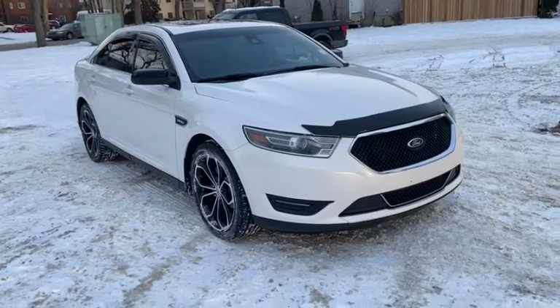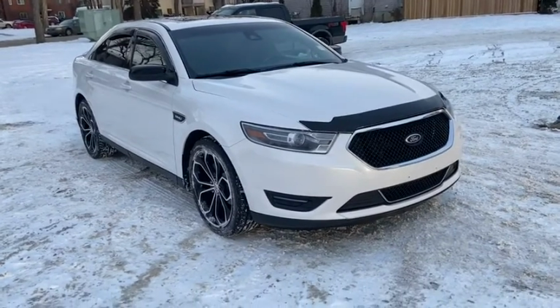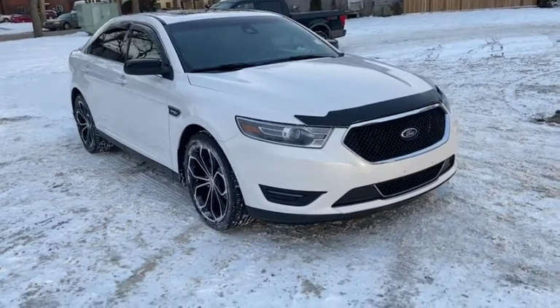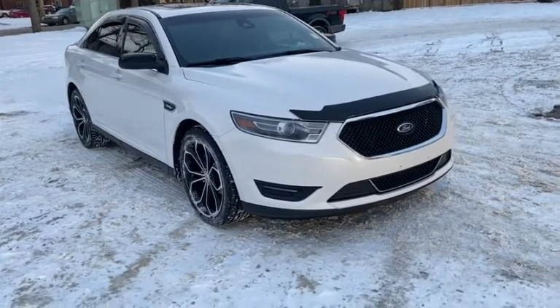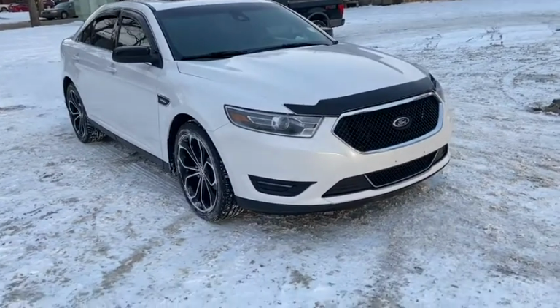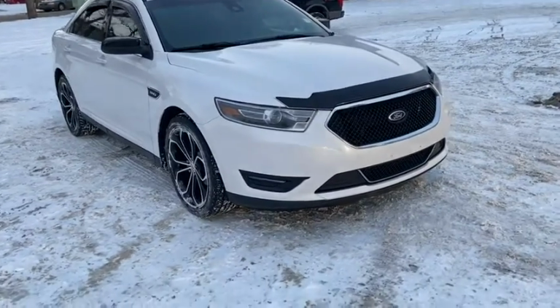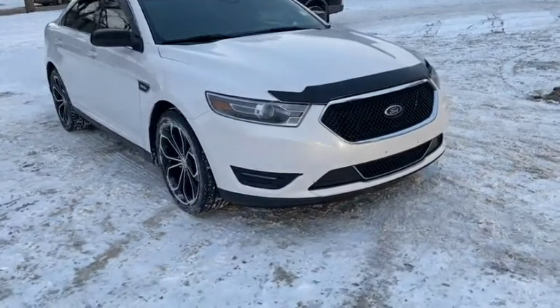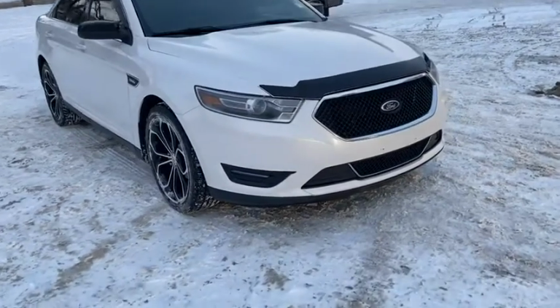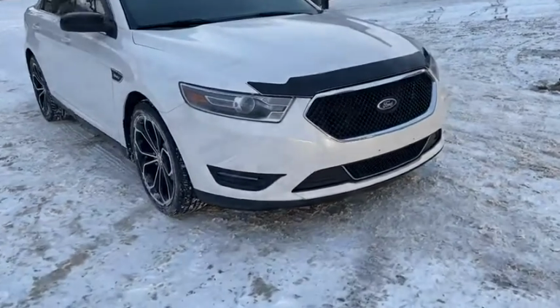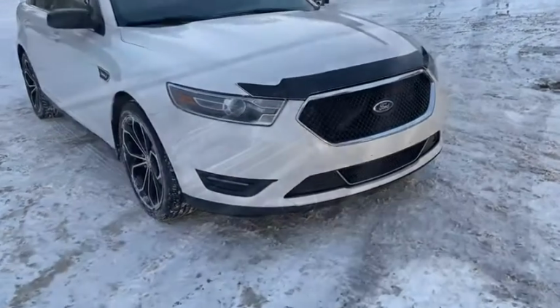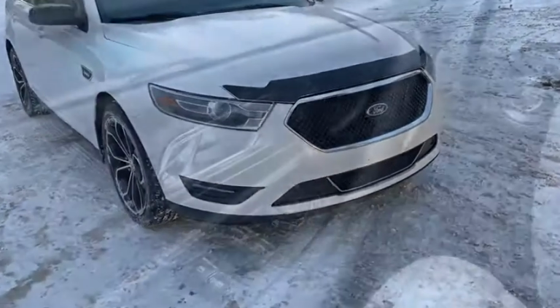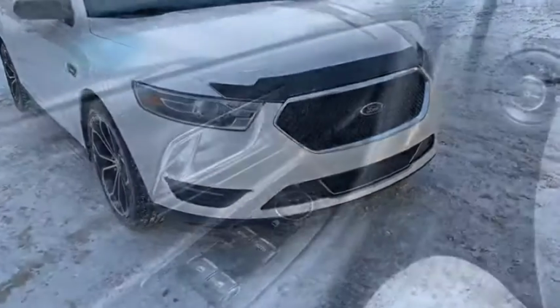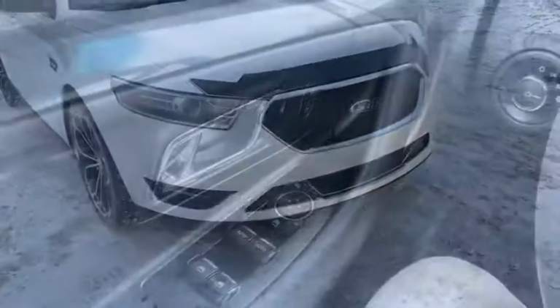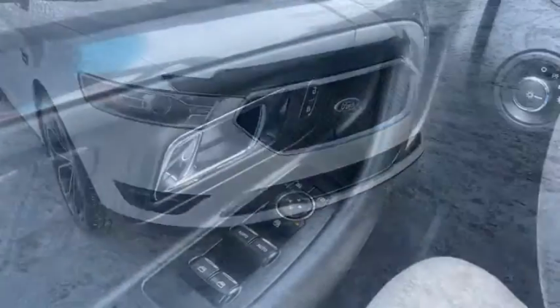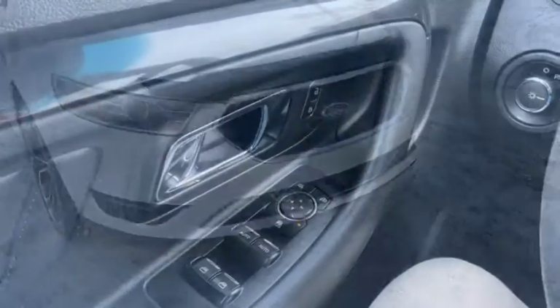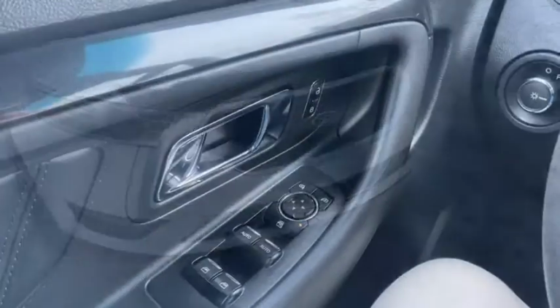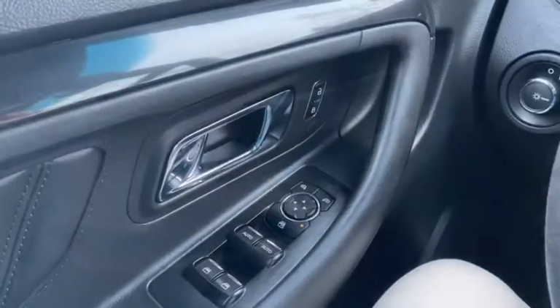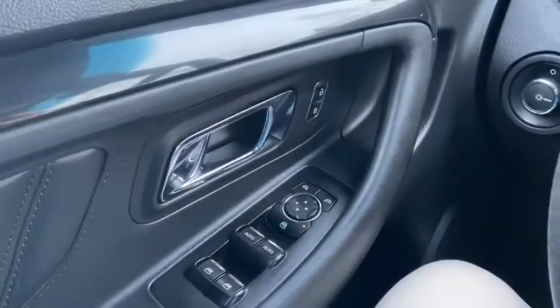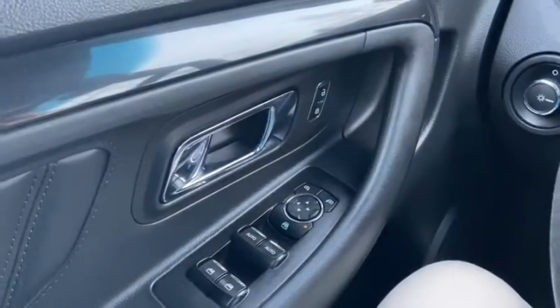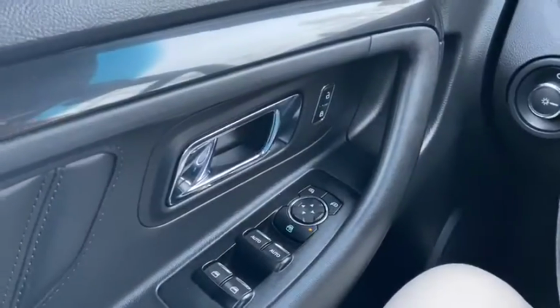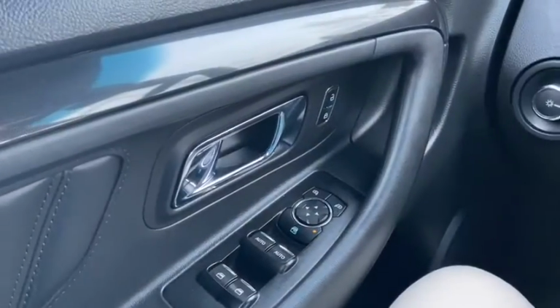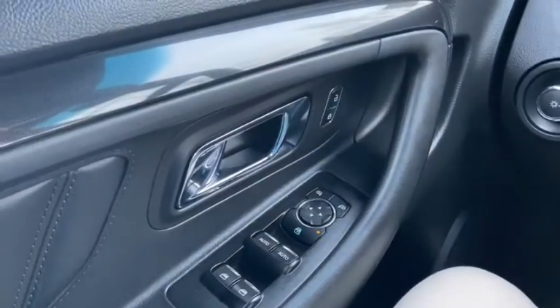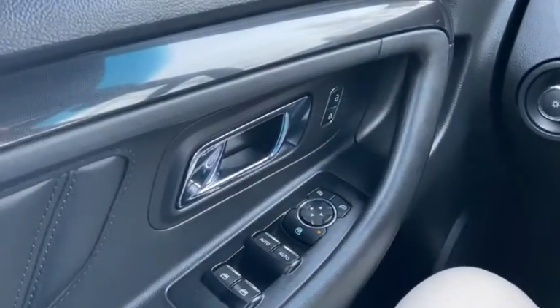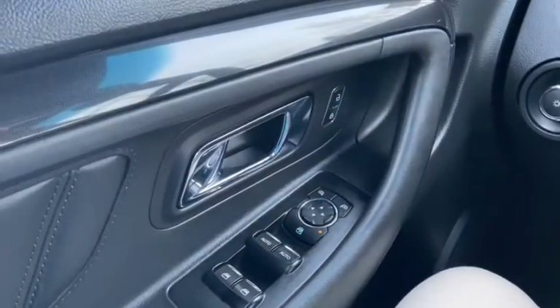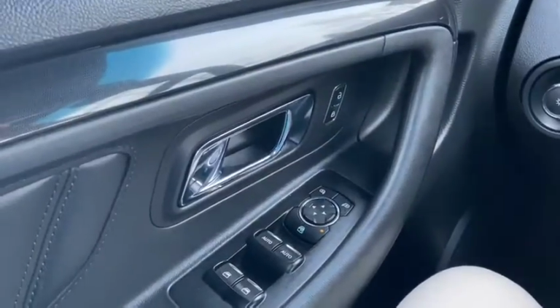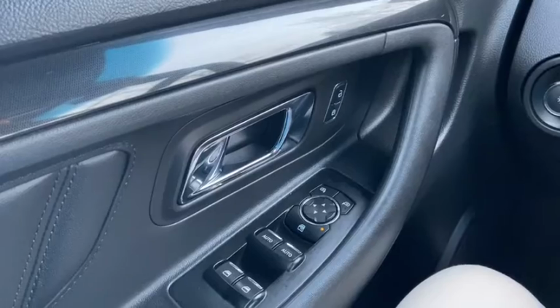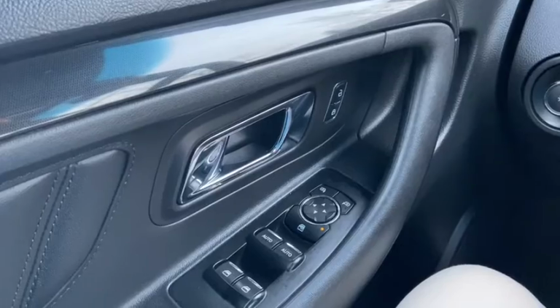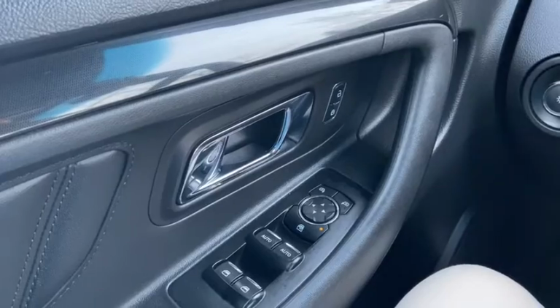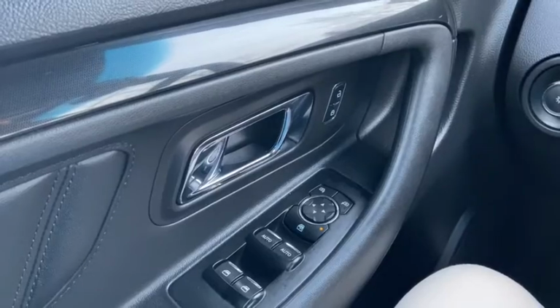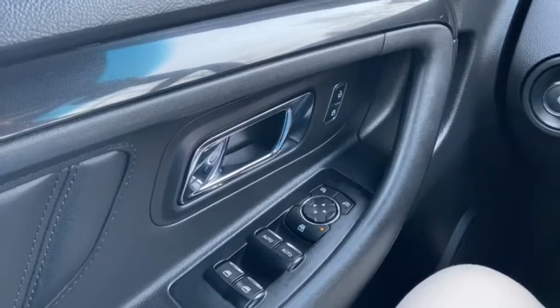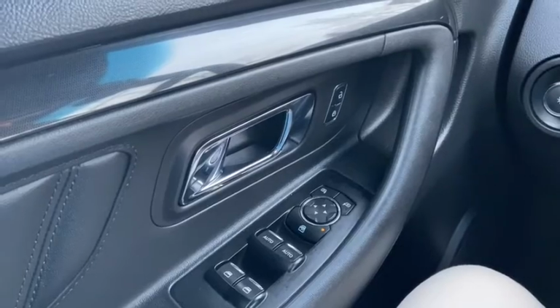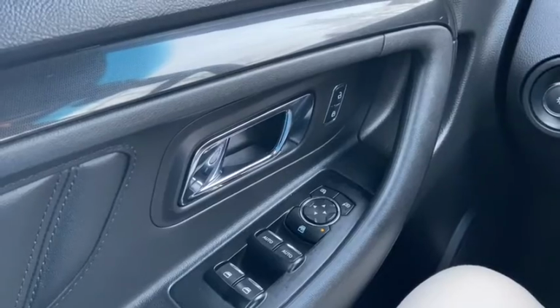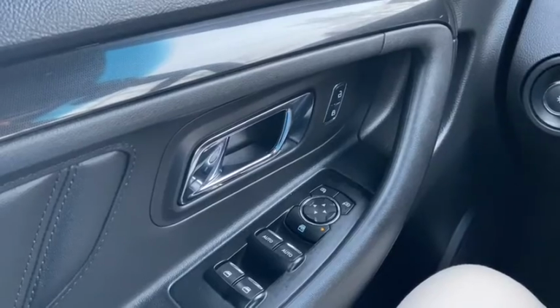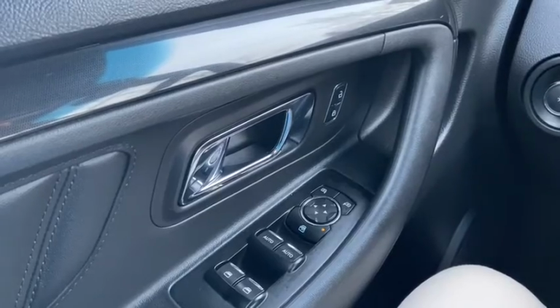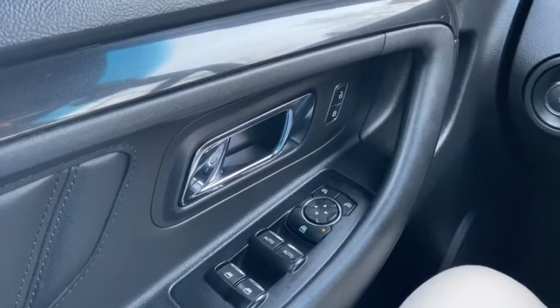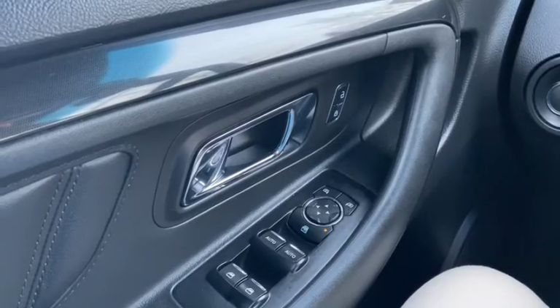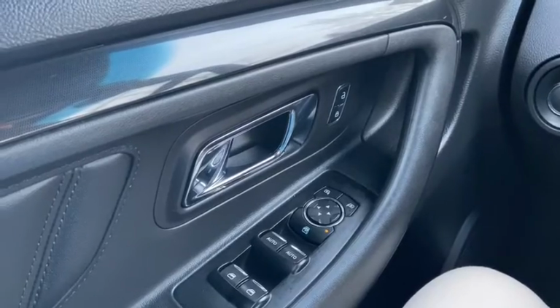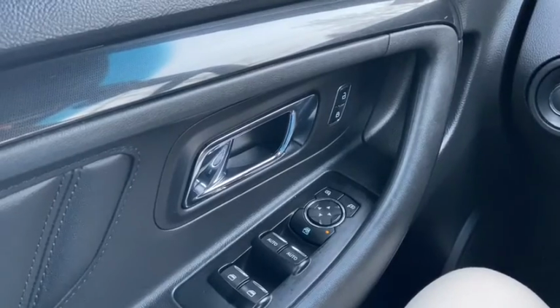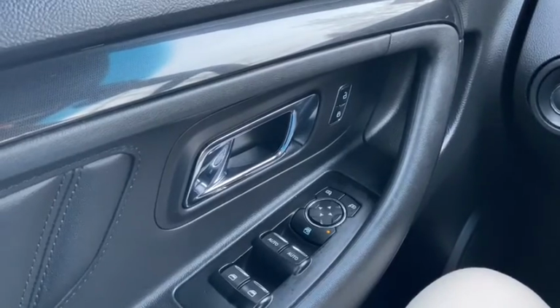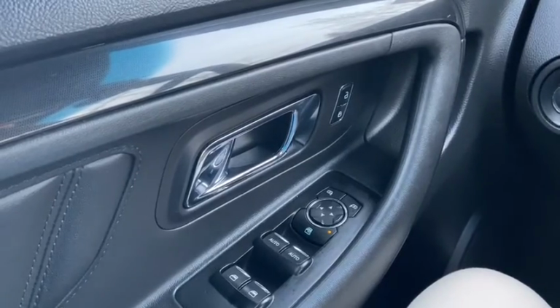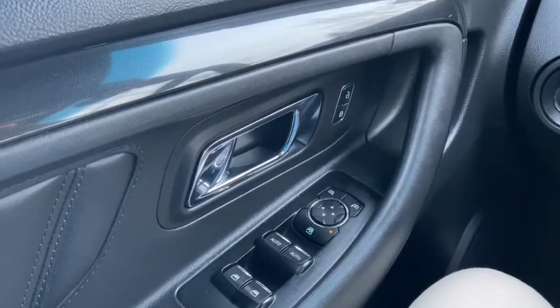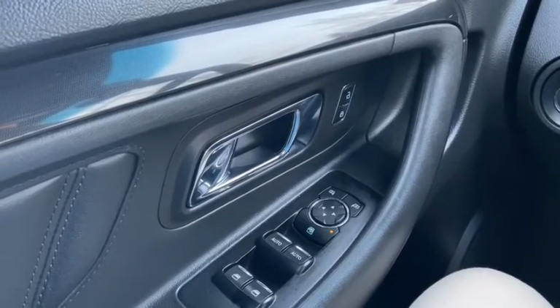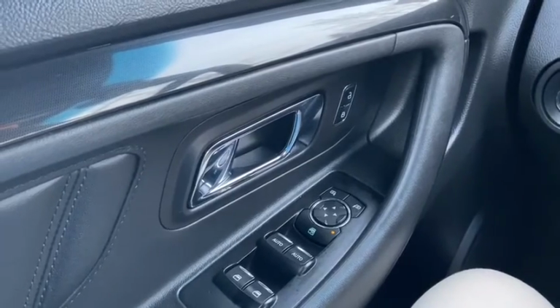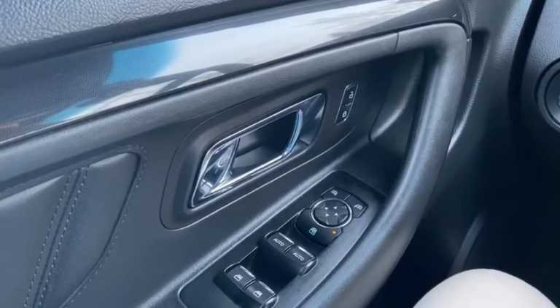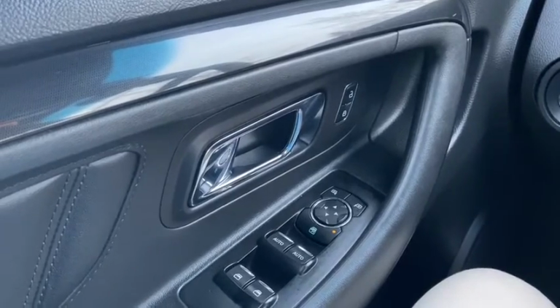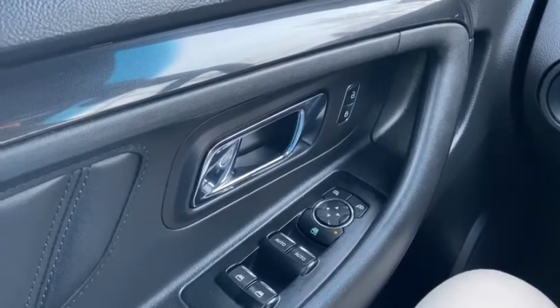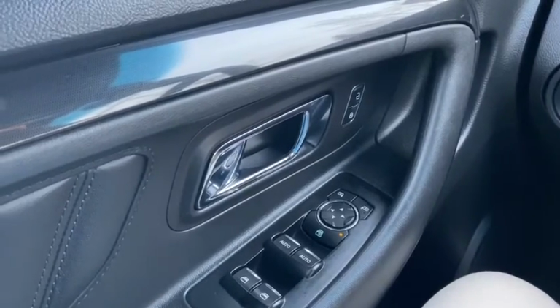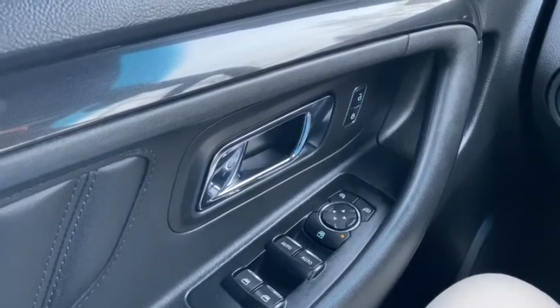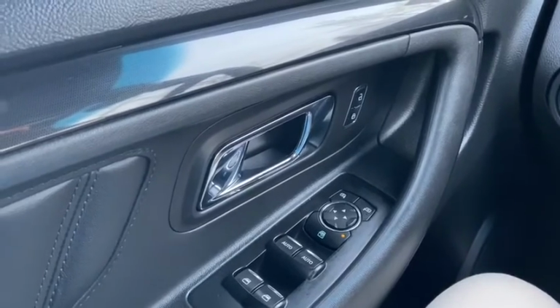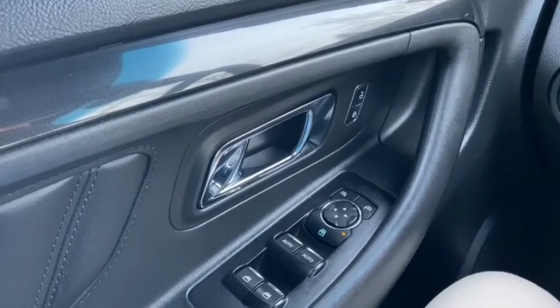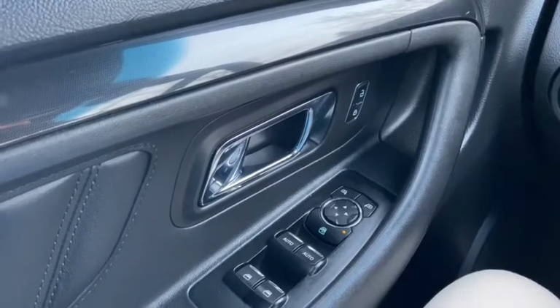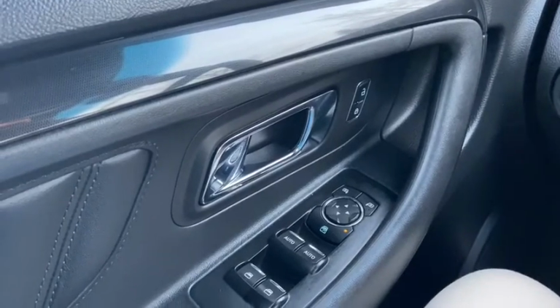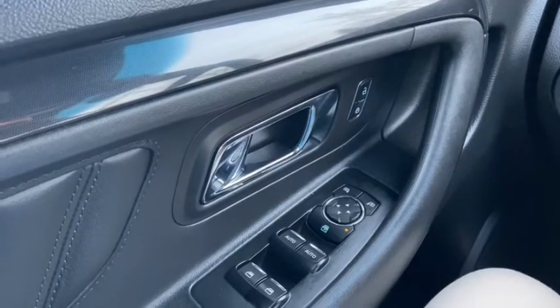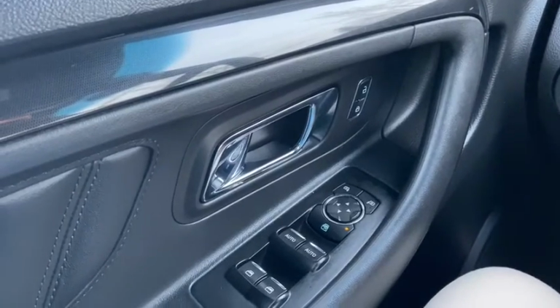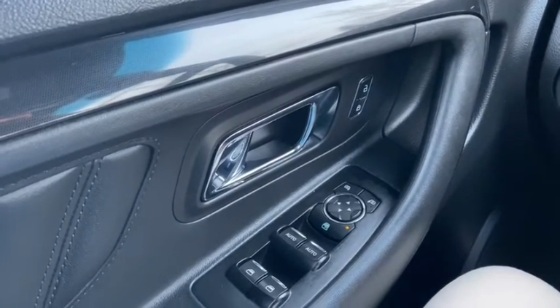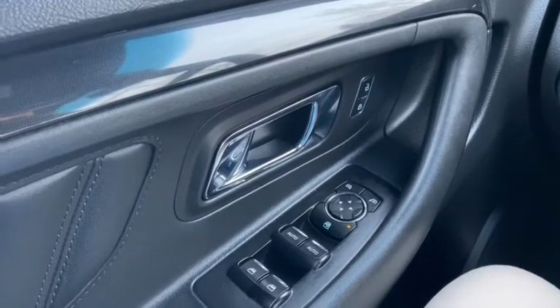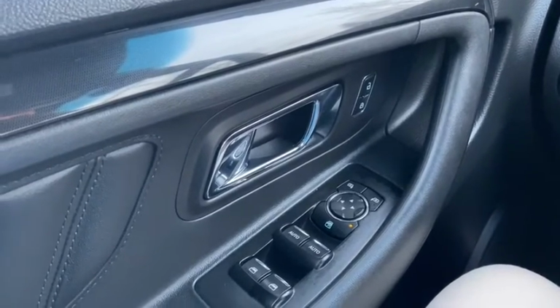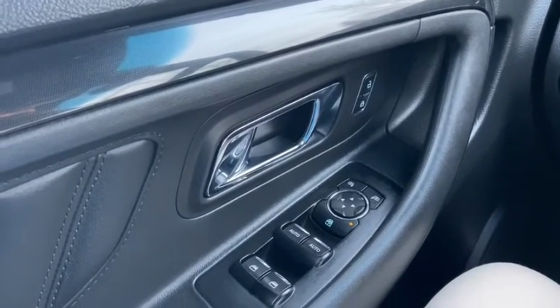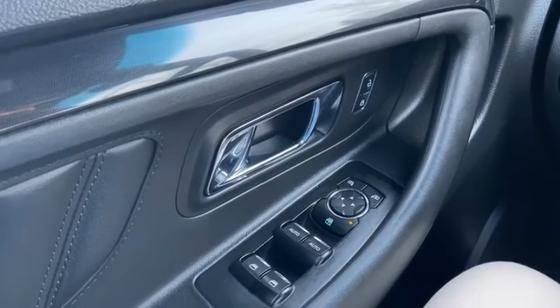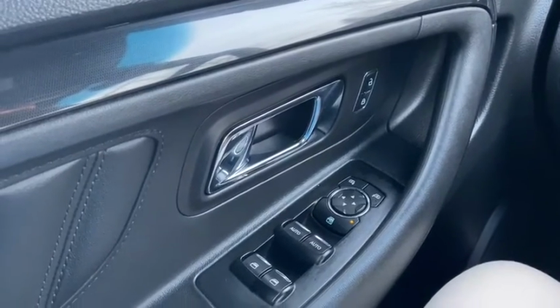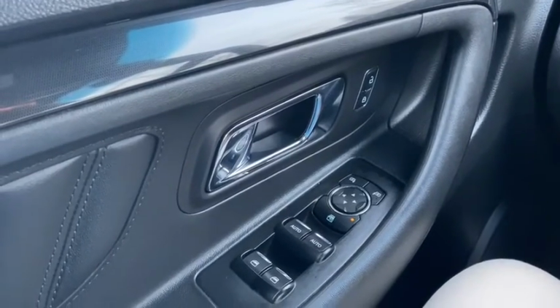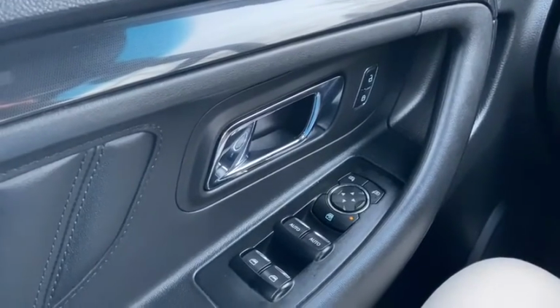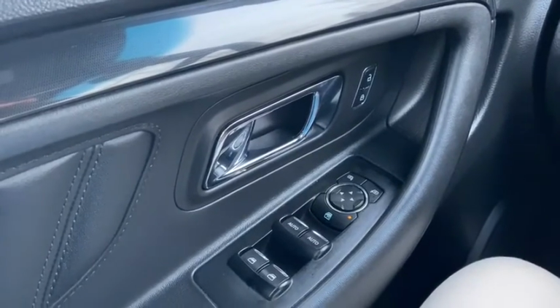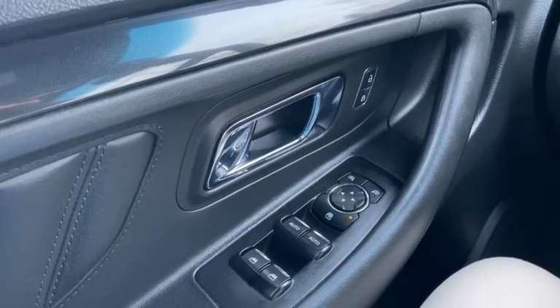Now let's take a look inside. Sitting inside the Taurus here, we're going to do a quick run through of some of the features as well as go over the interior layout.